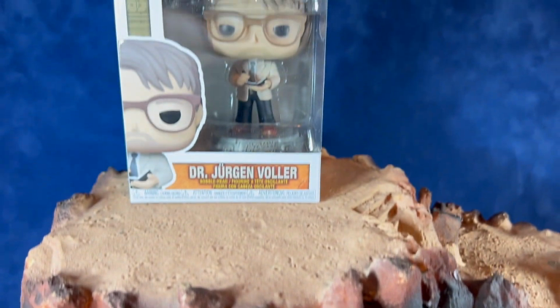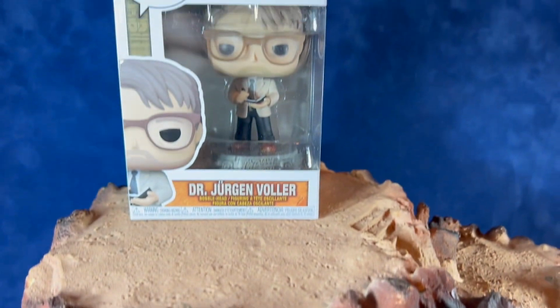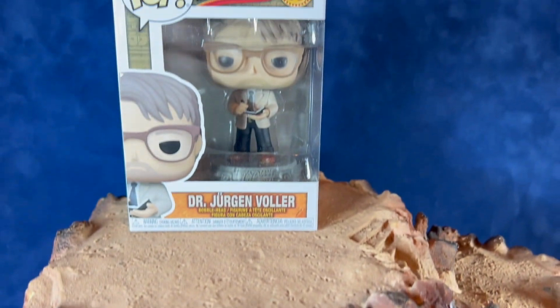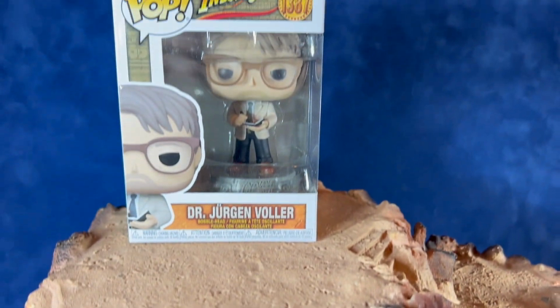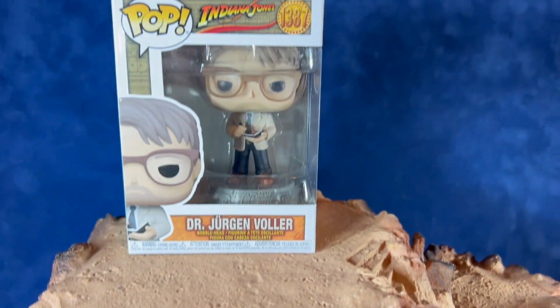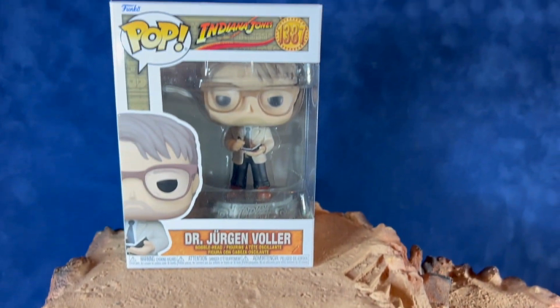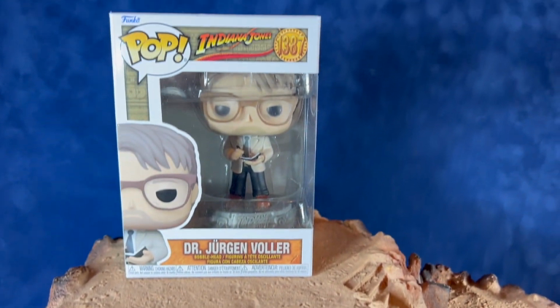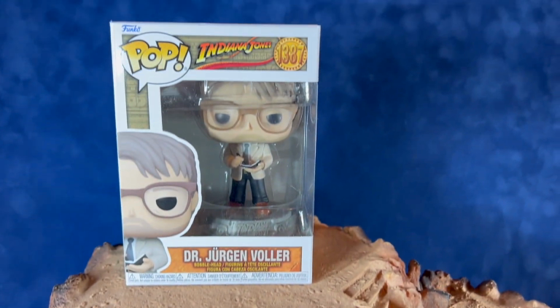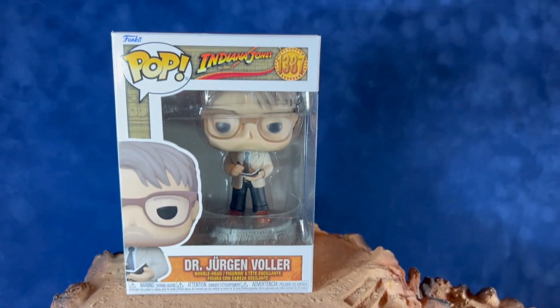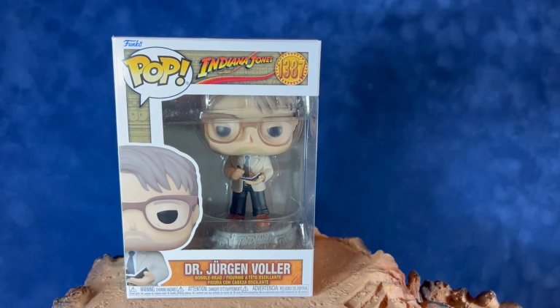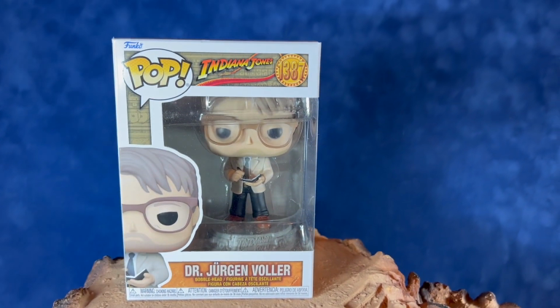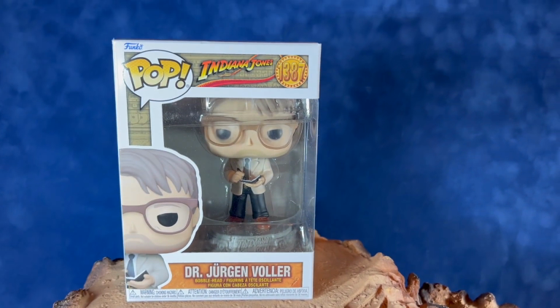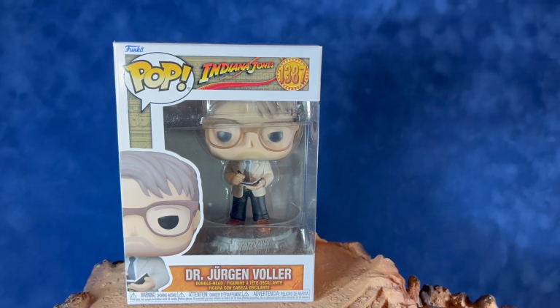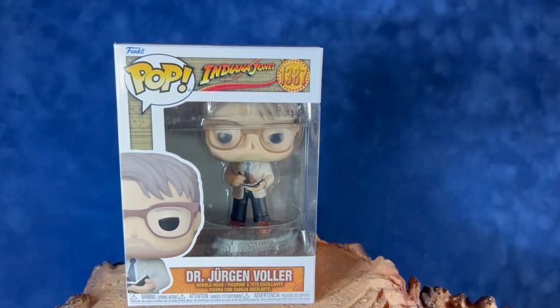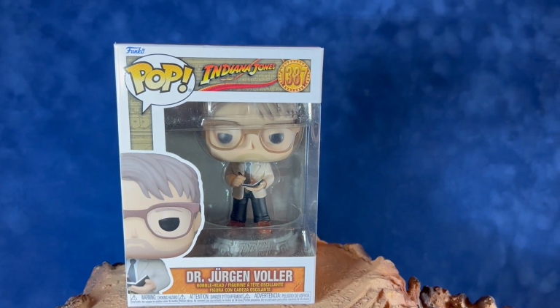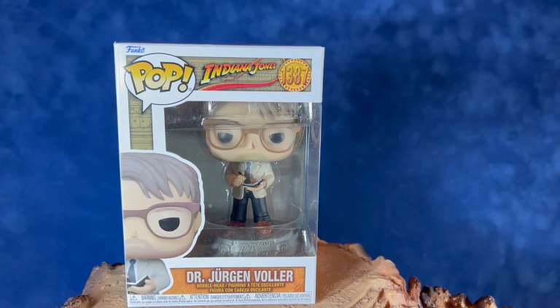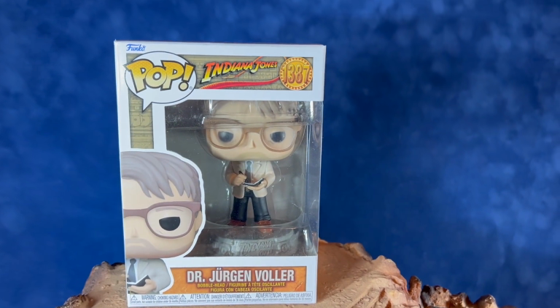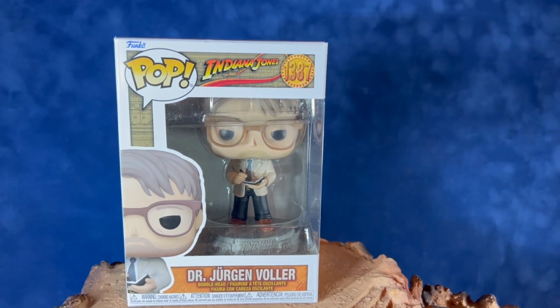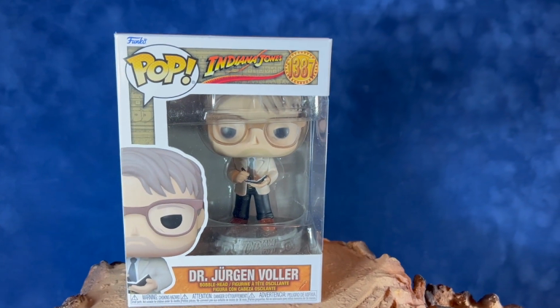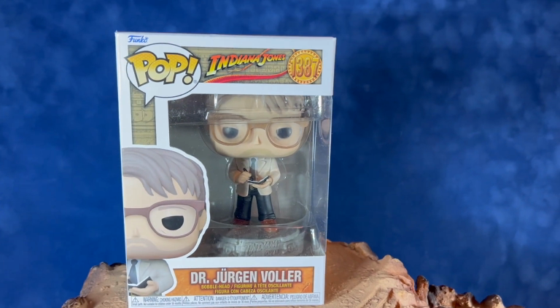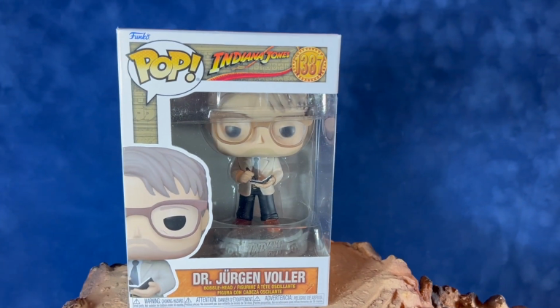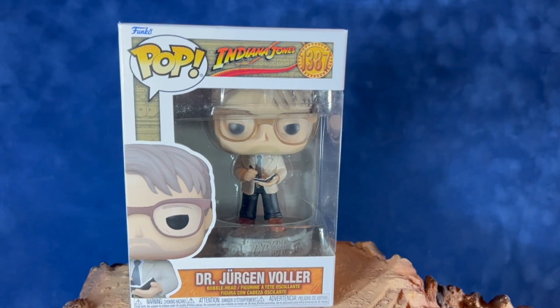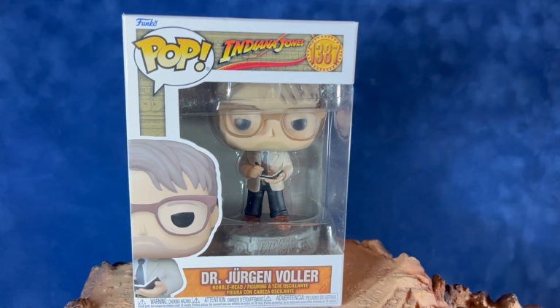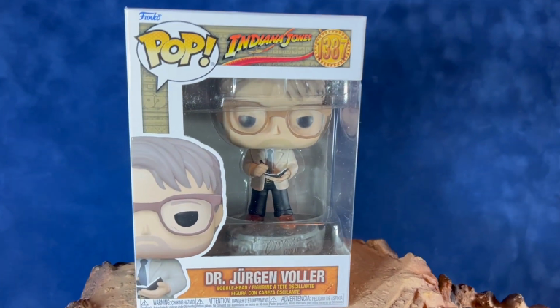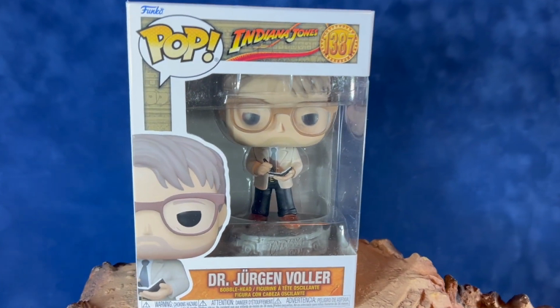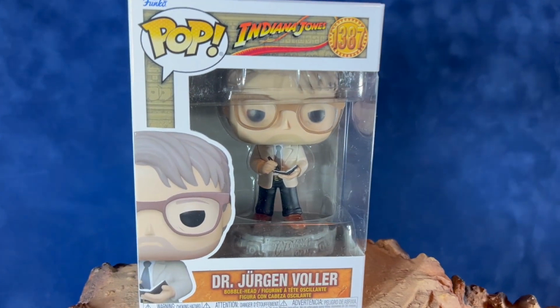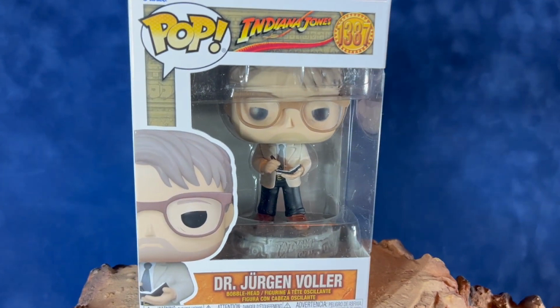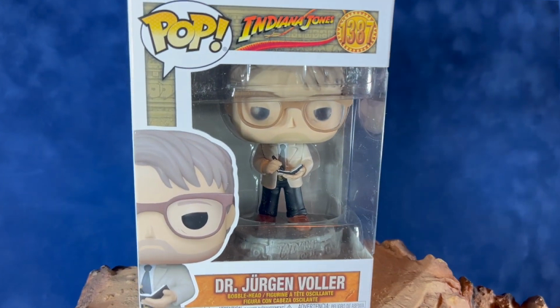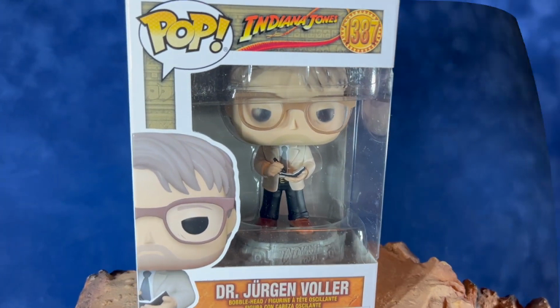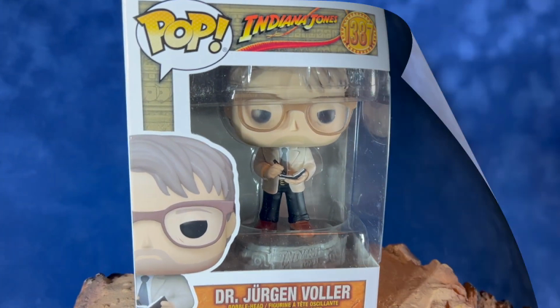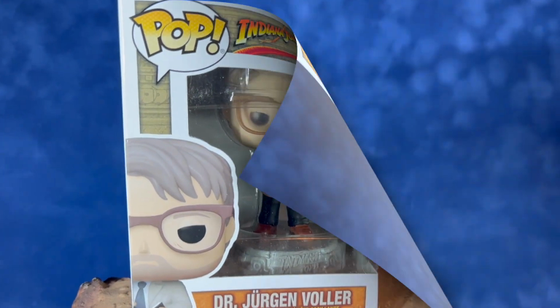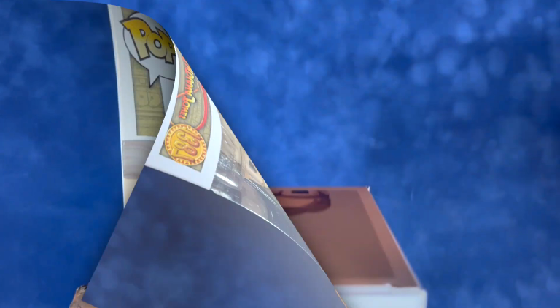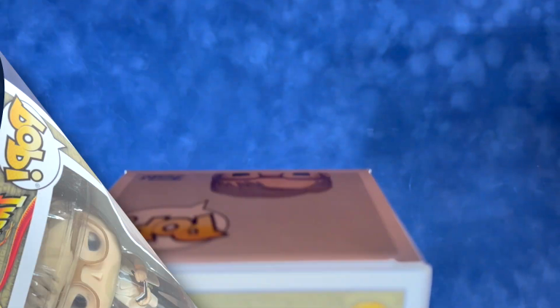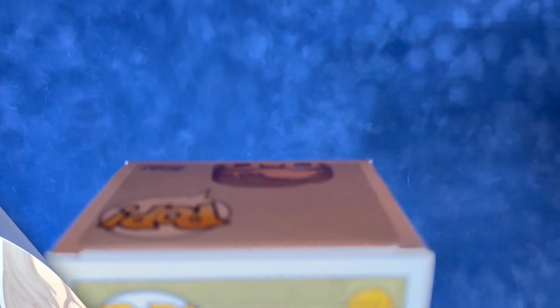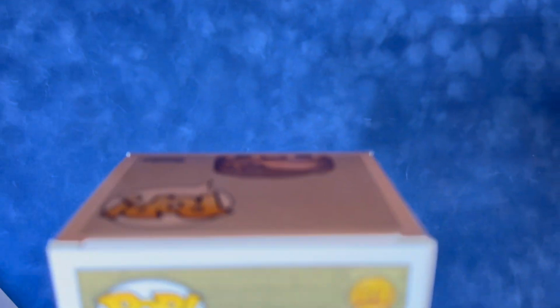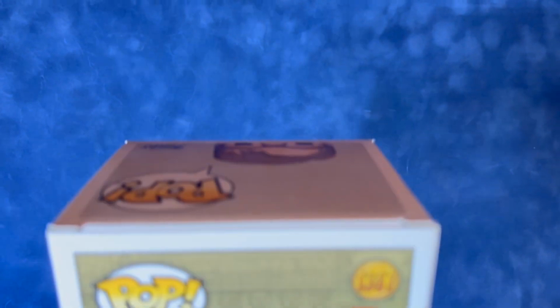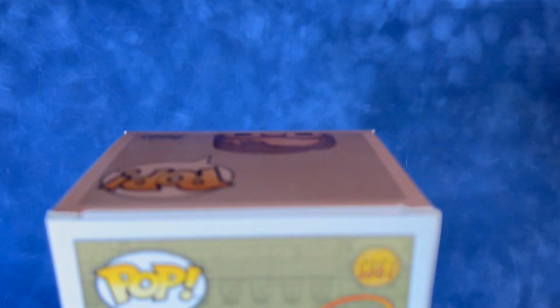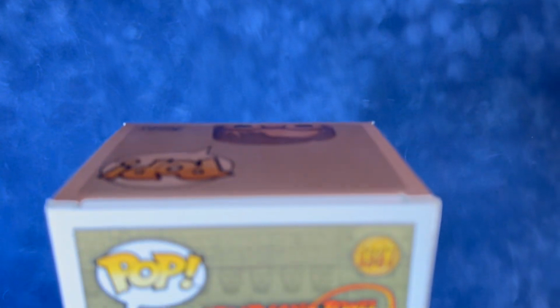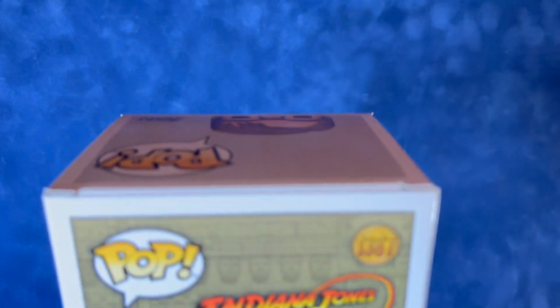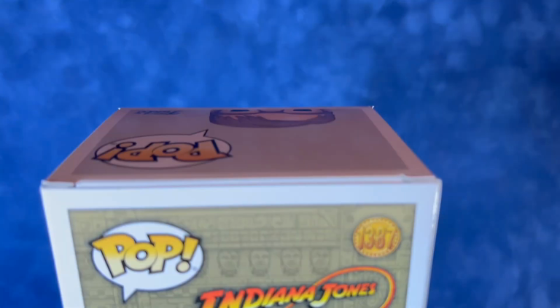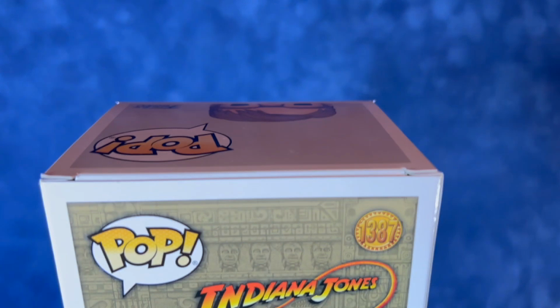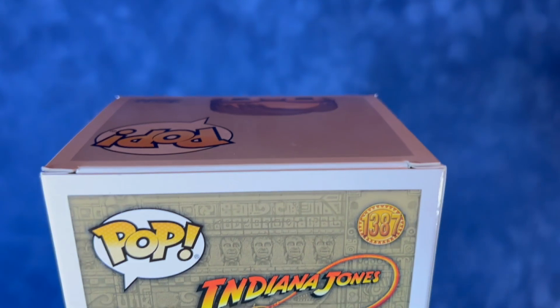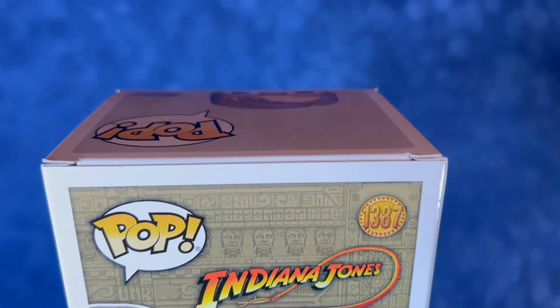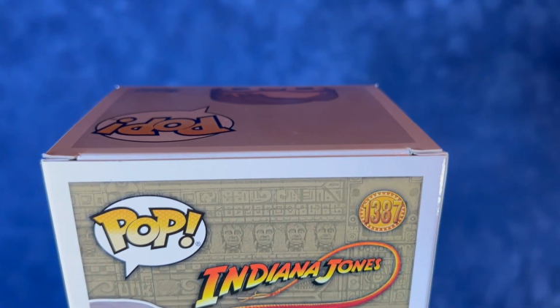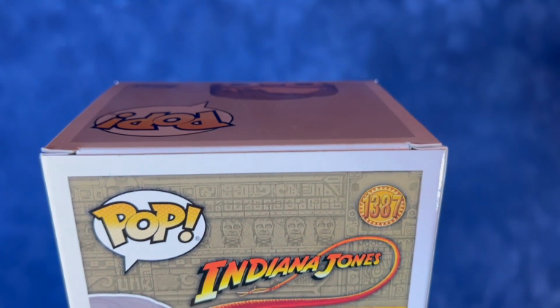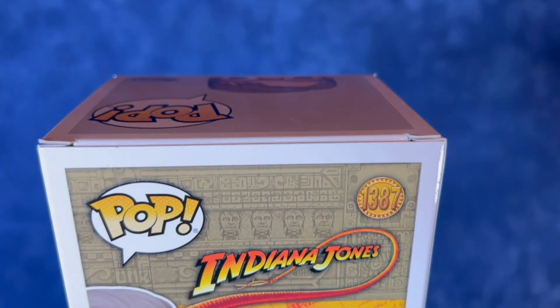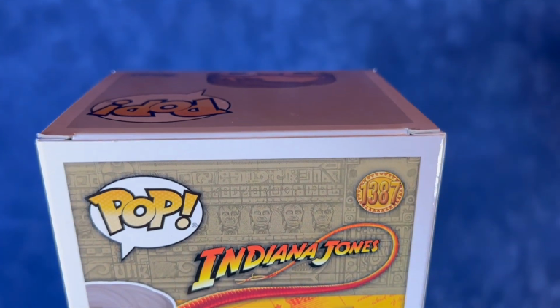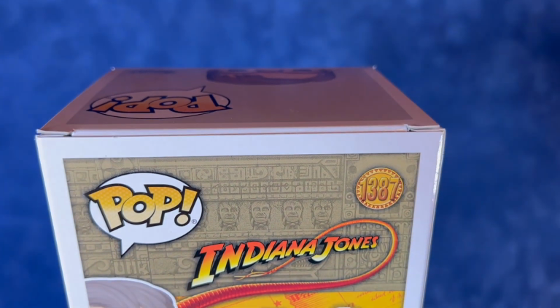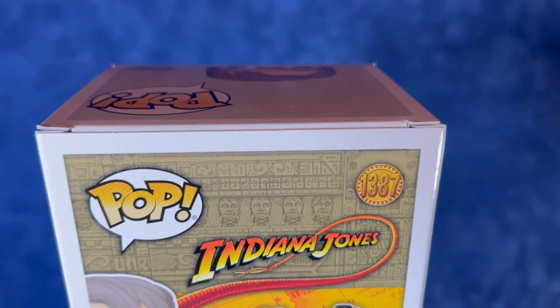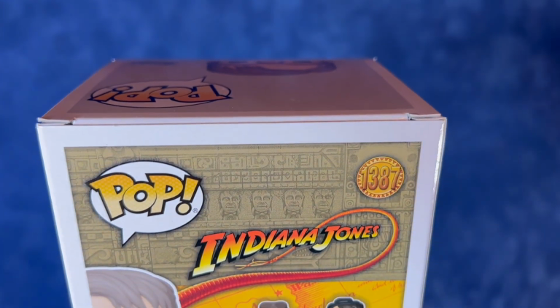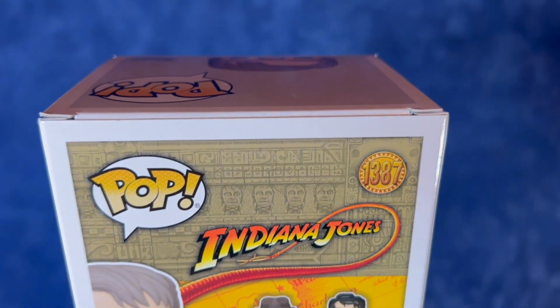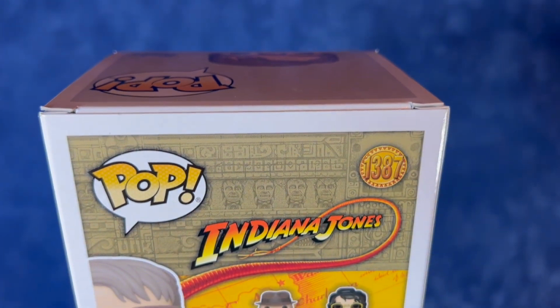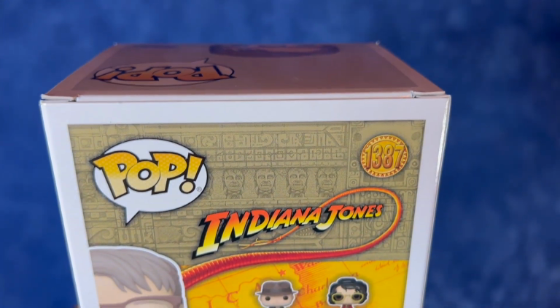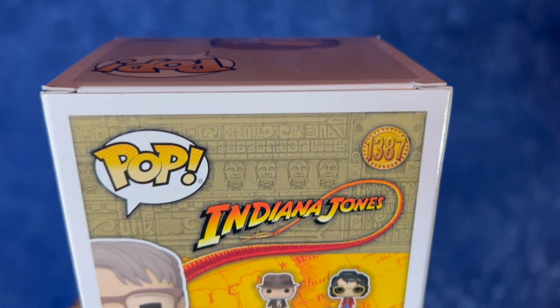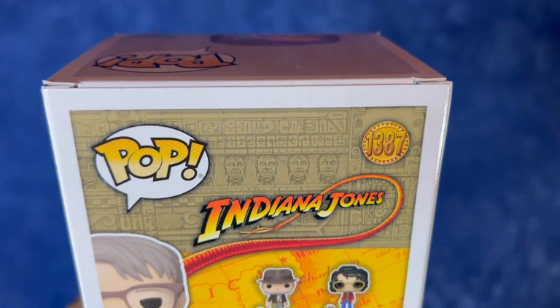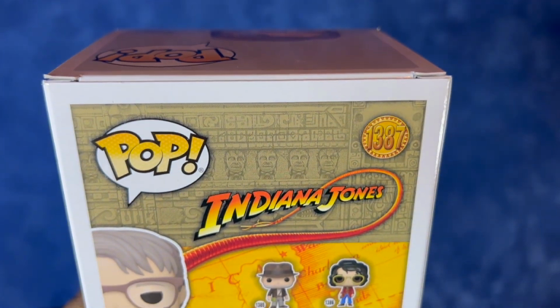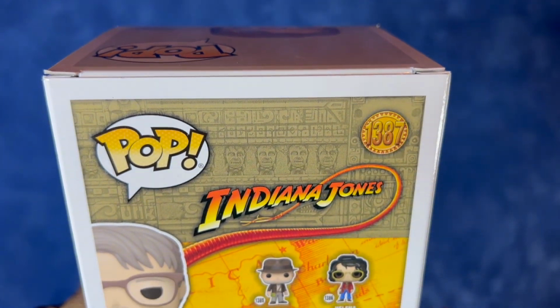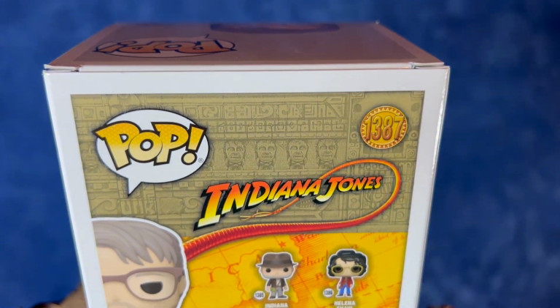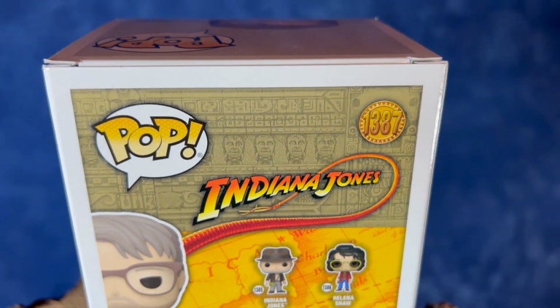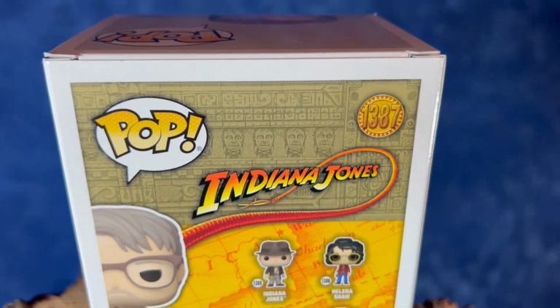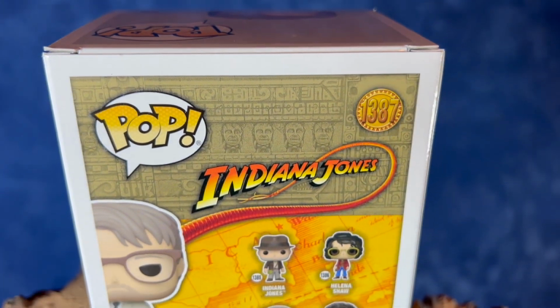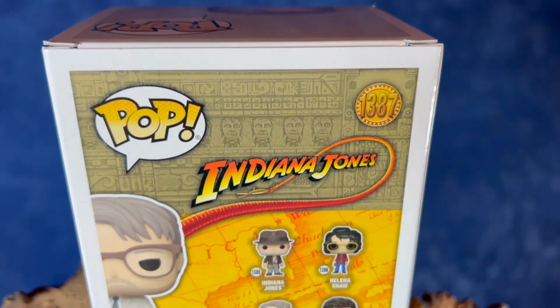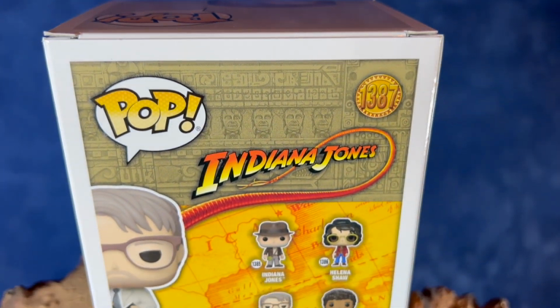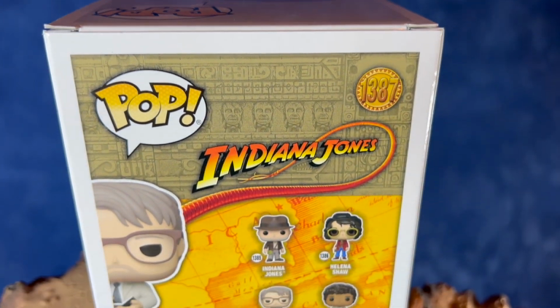Hey everyone, welcome back. Today we're taking a look at the Funko Pop Indiana Jones number 1387. That's Dr. Juergen Voller.